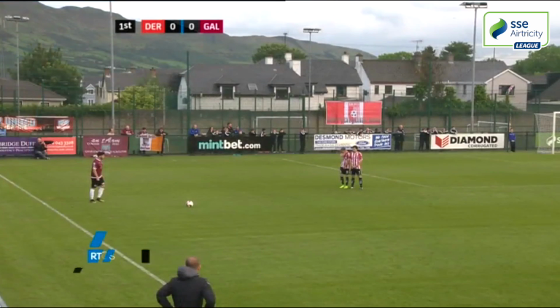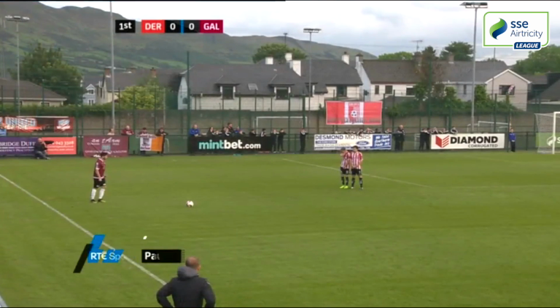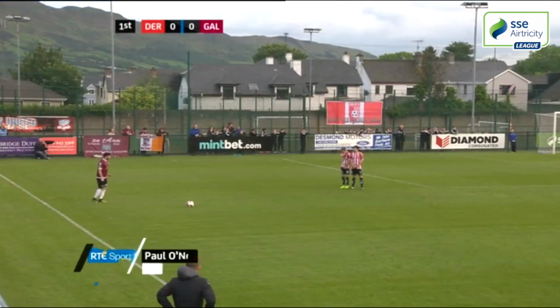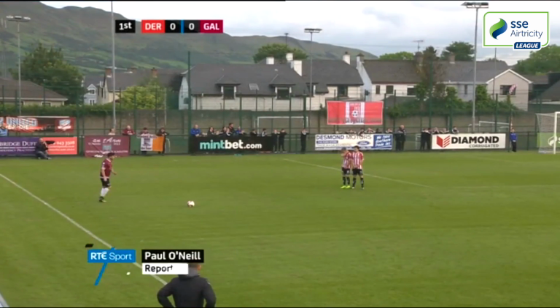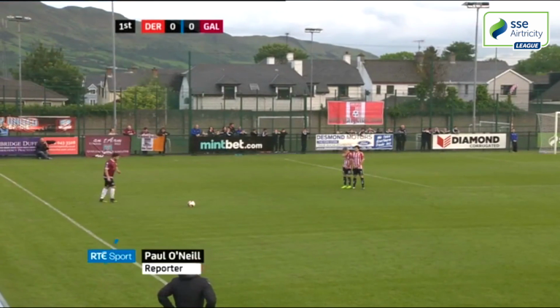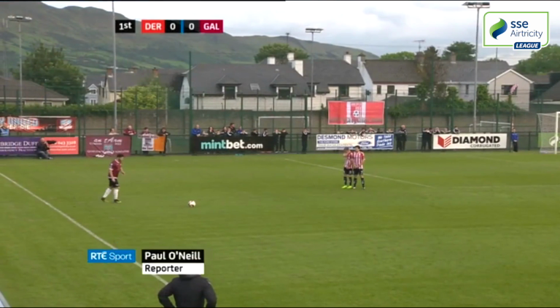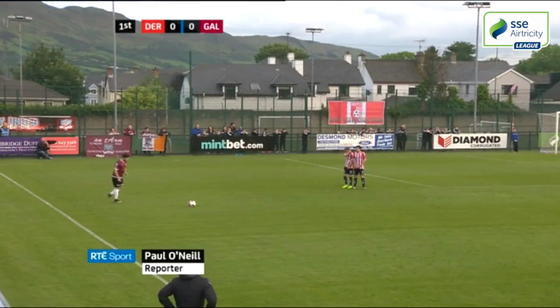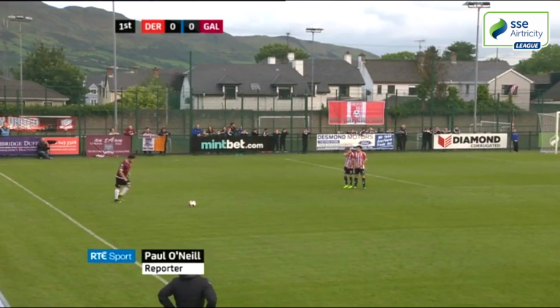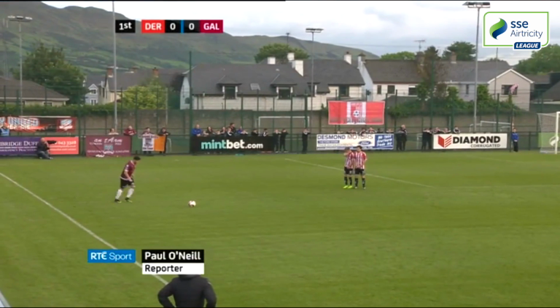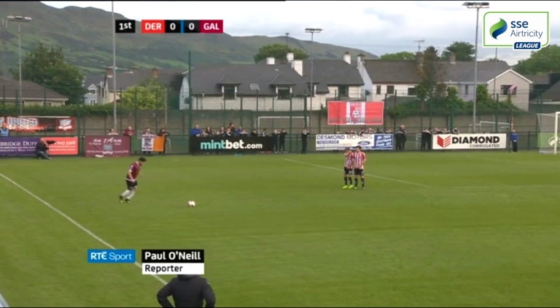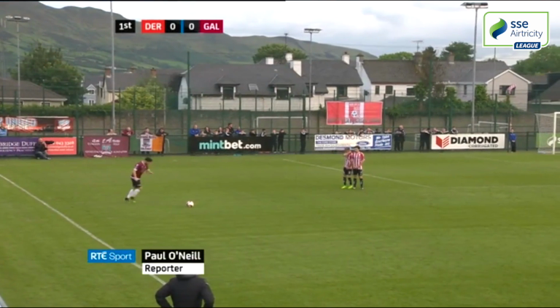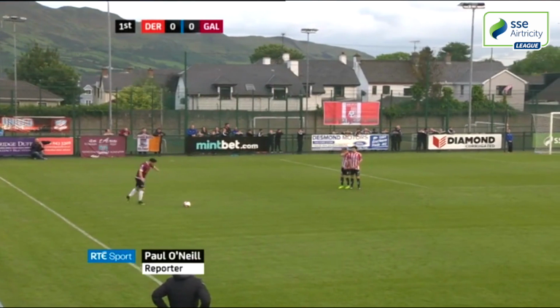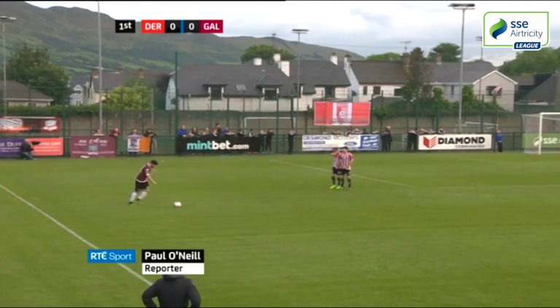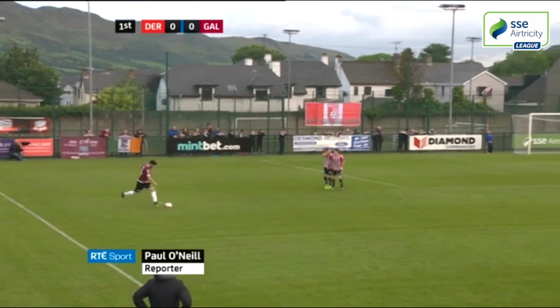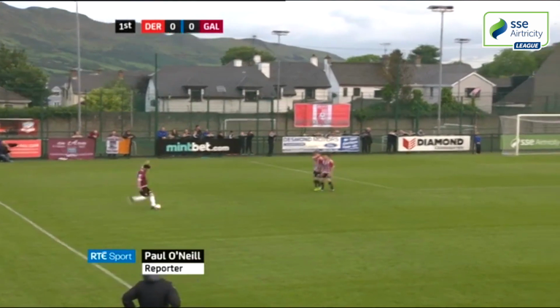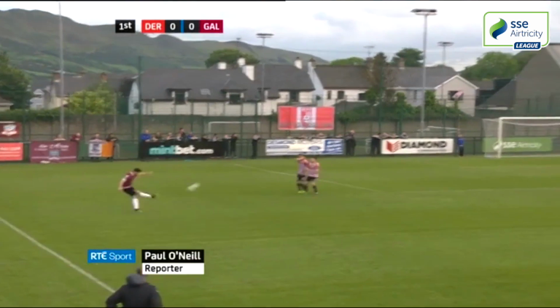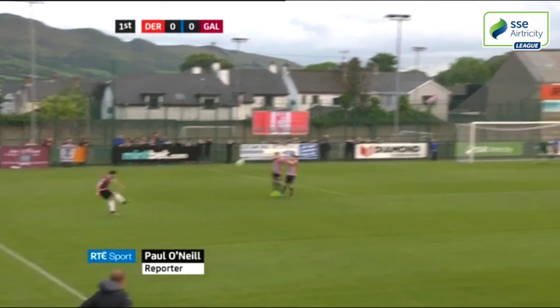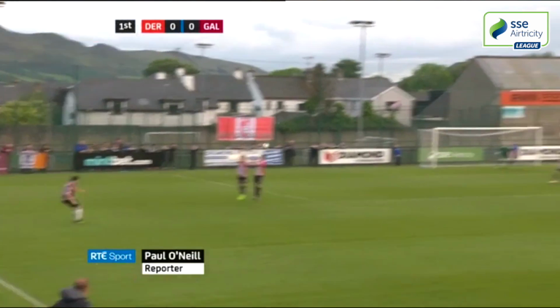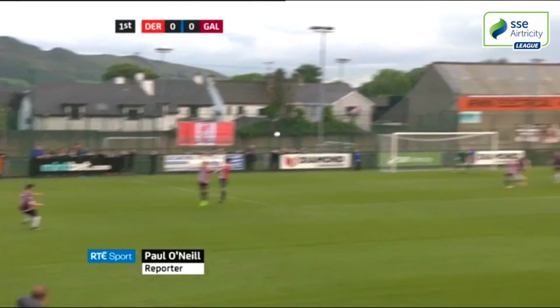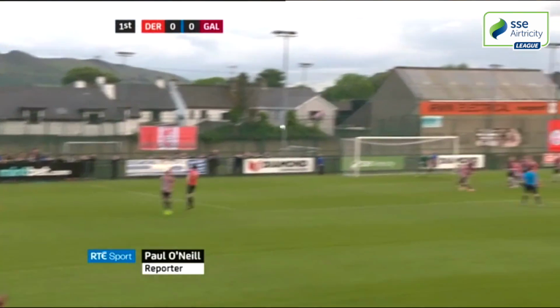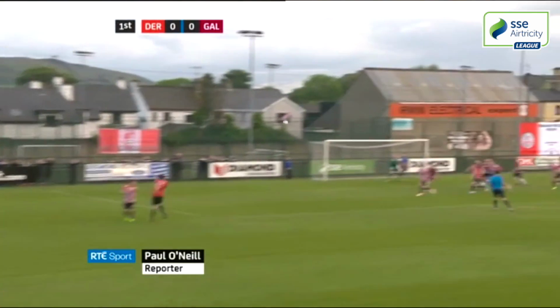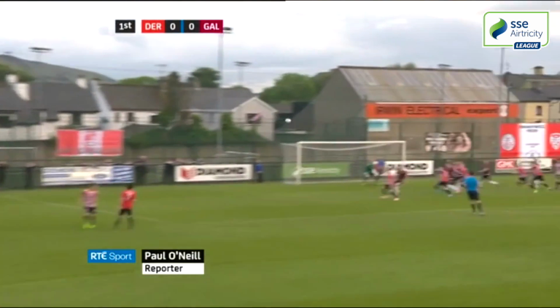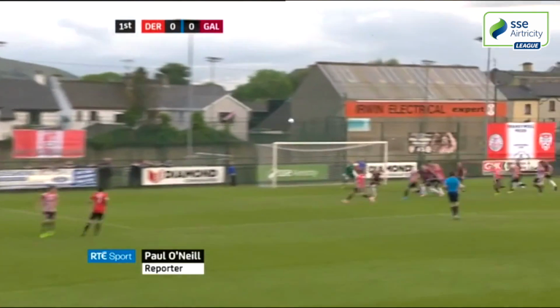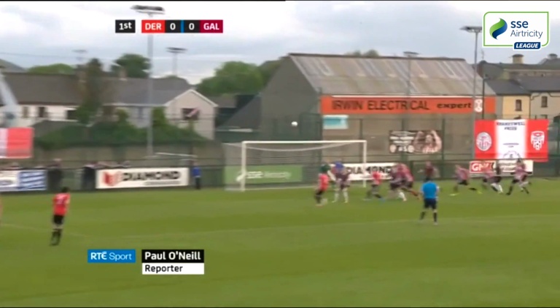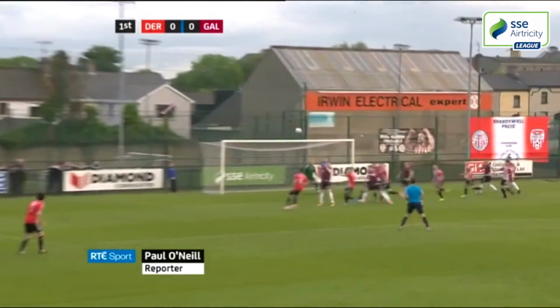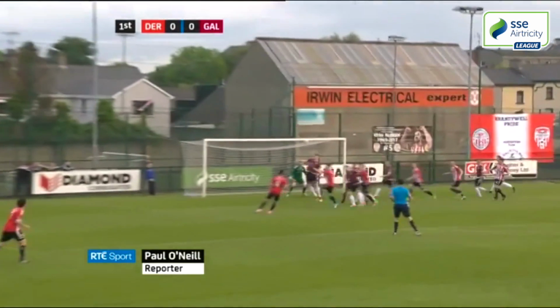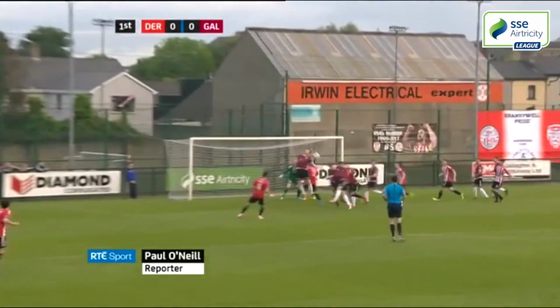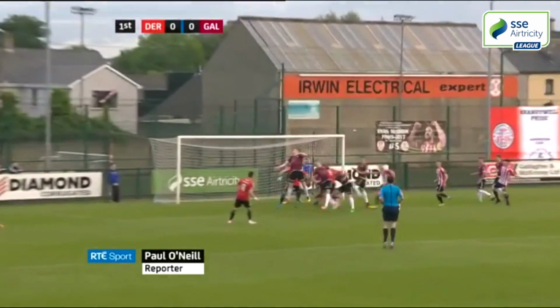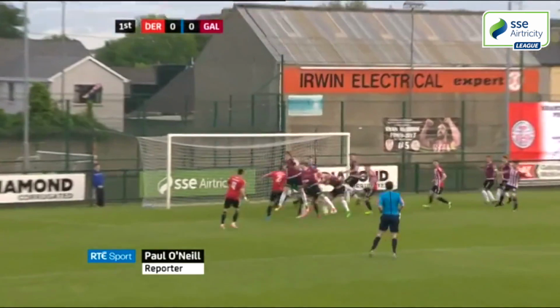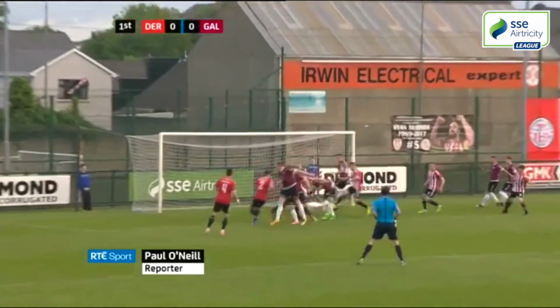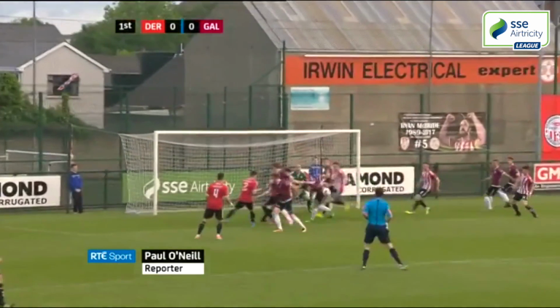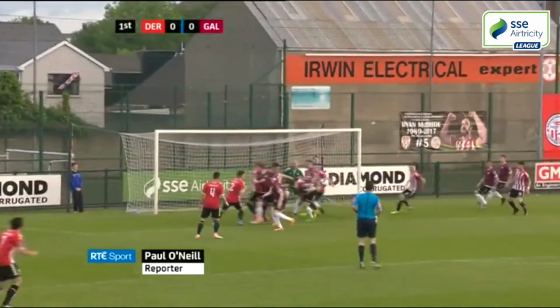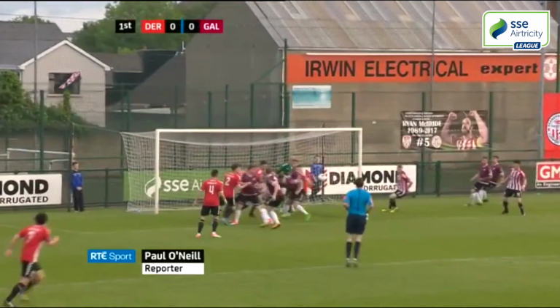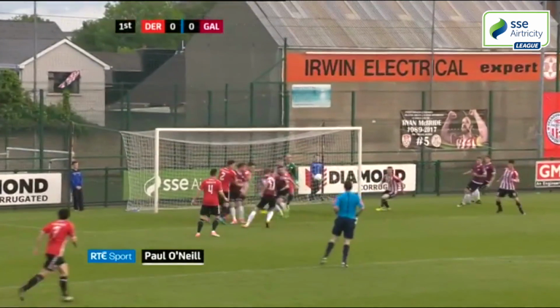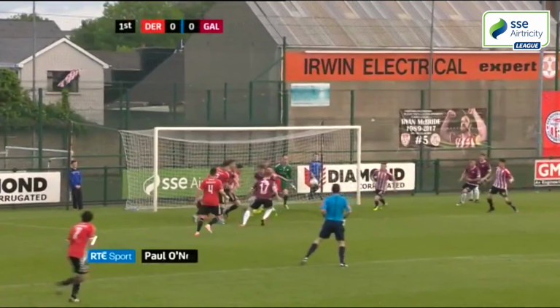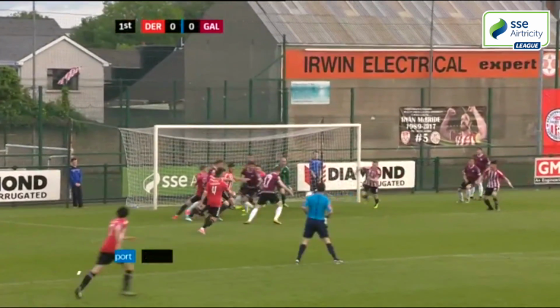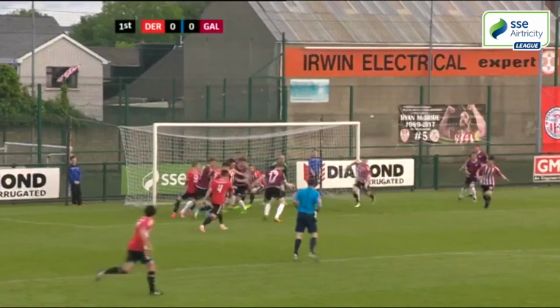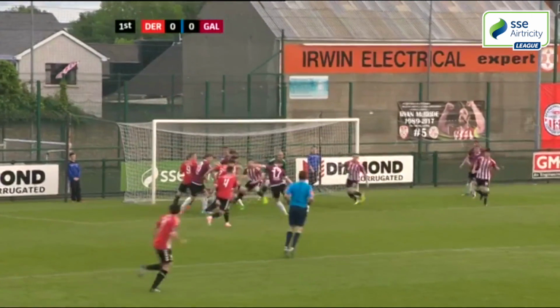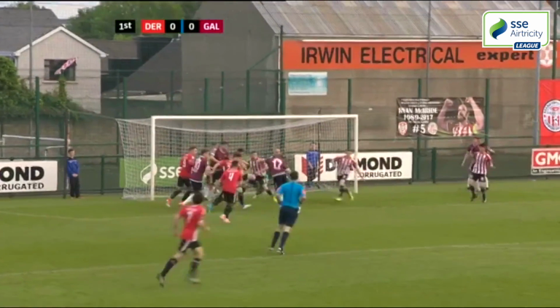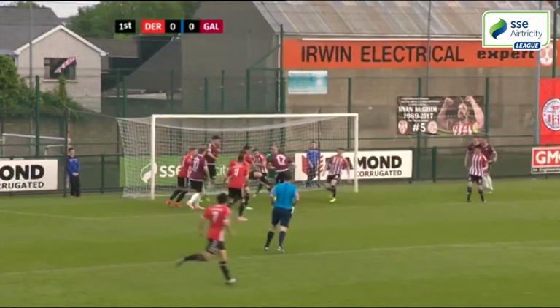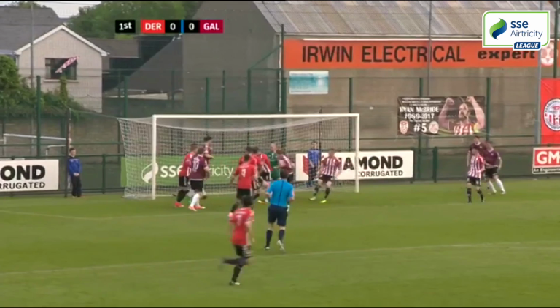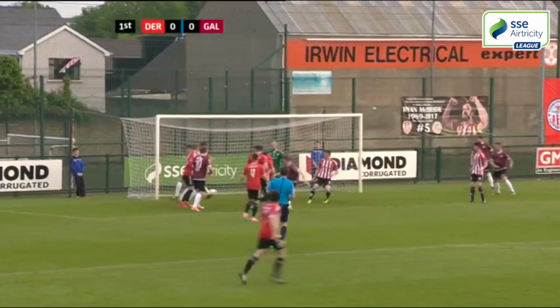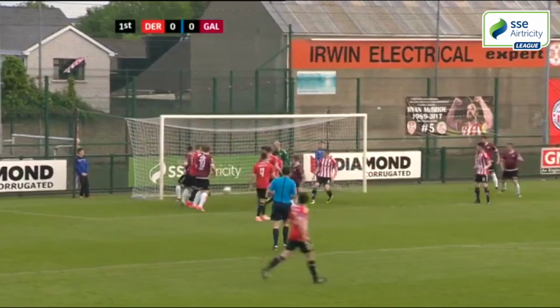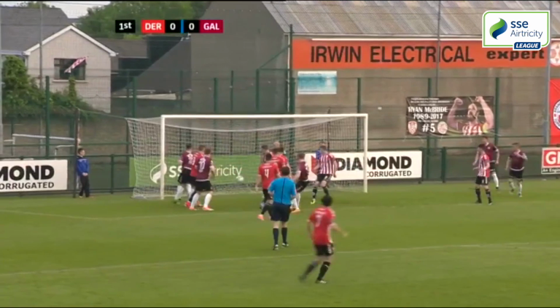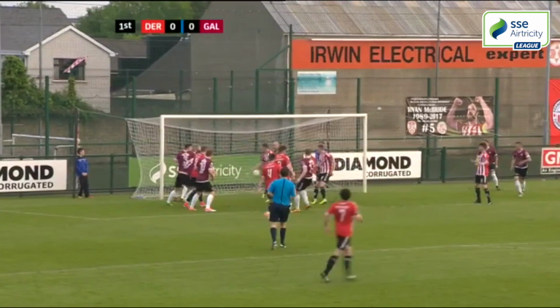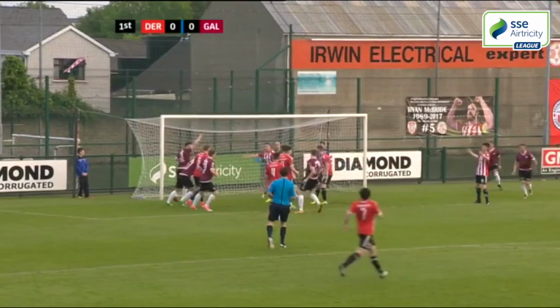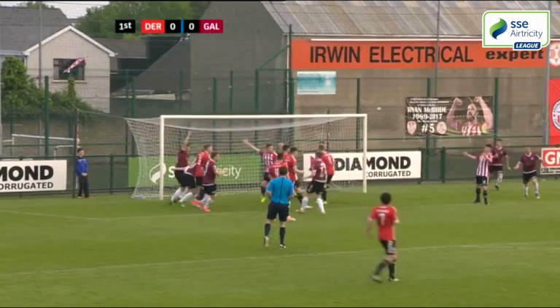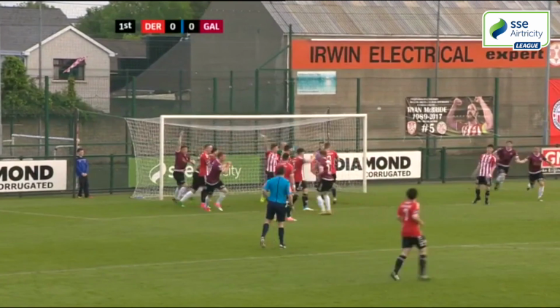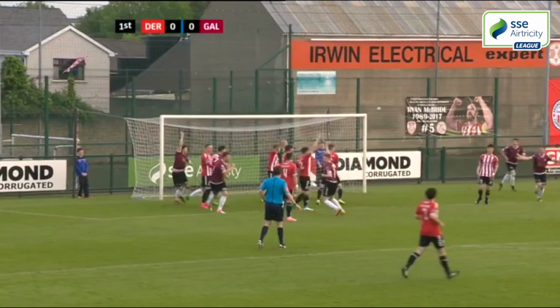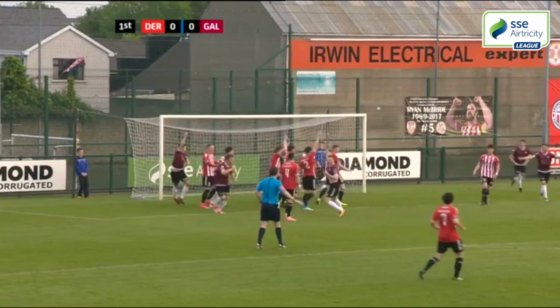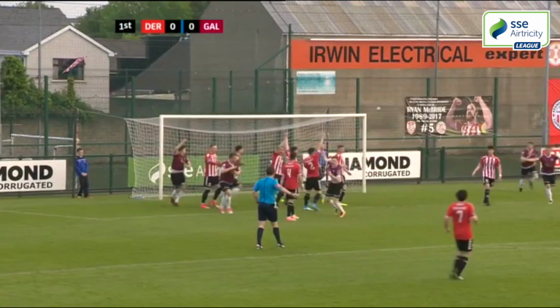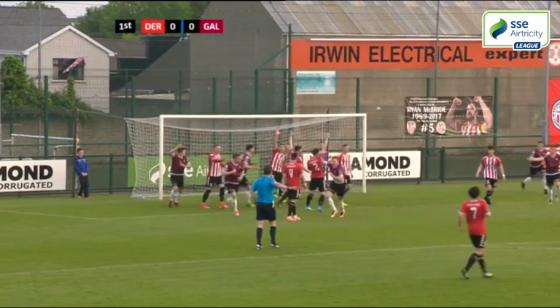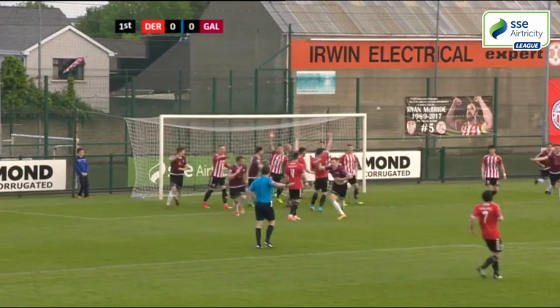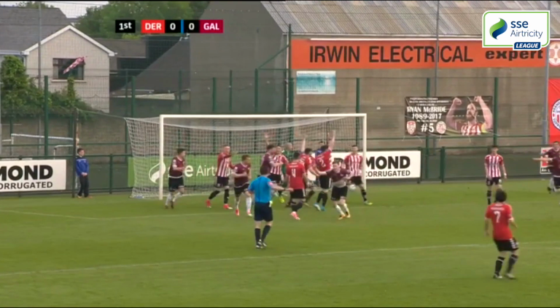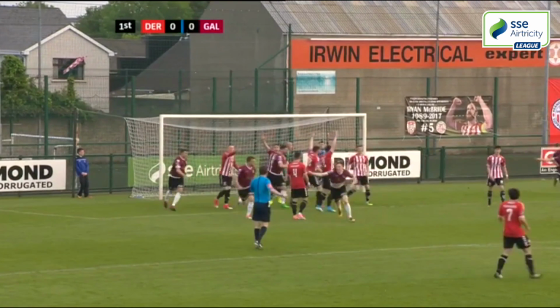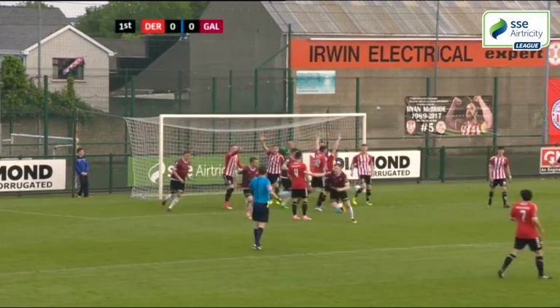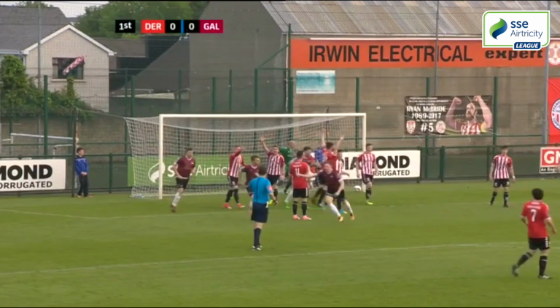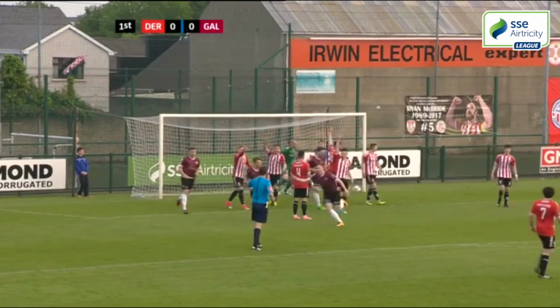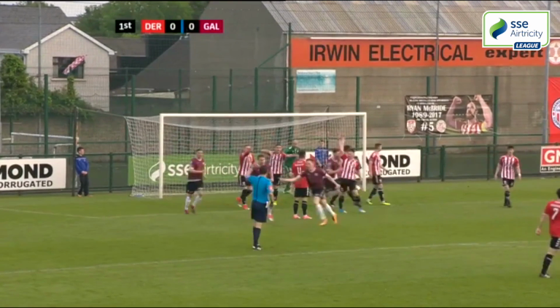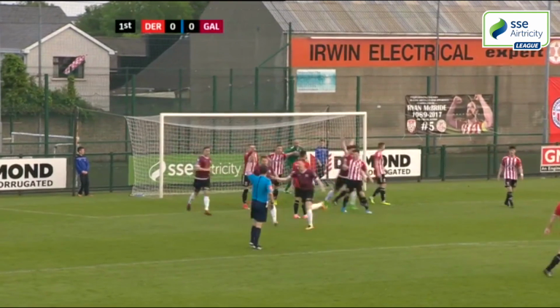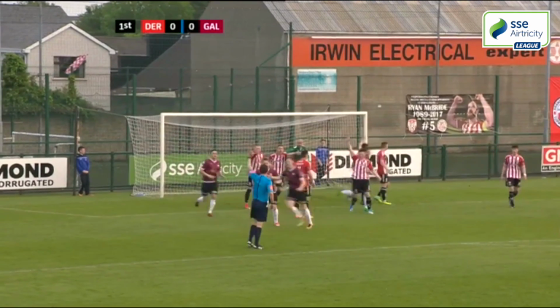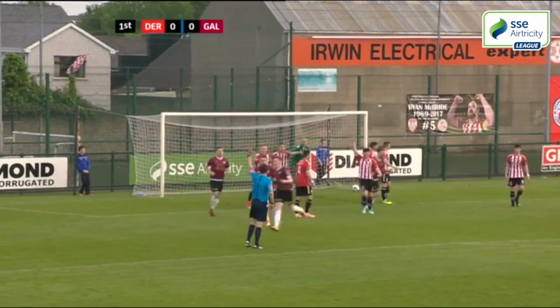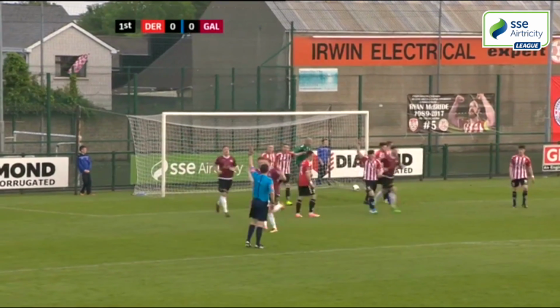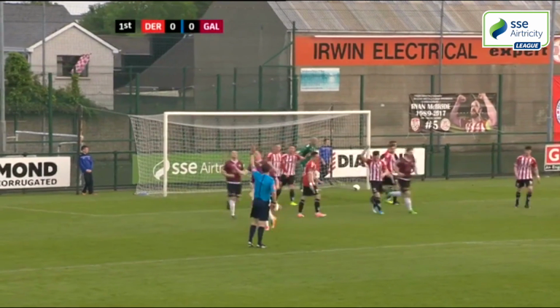Galway were bidding for a first away win of the campaign and they thought they'd taken an early lead. Gary Shanahan's strike though was disallowed for offside.